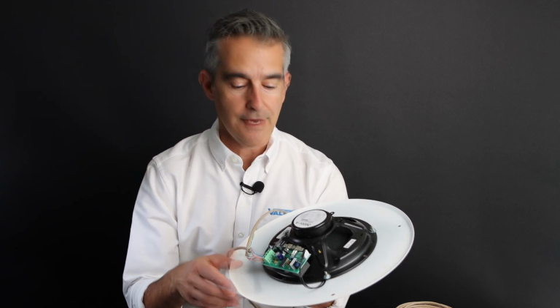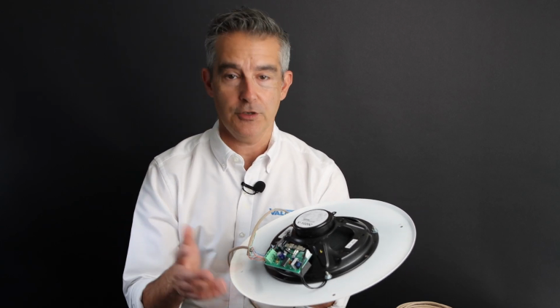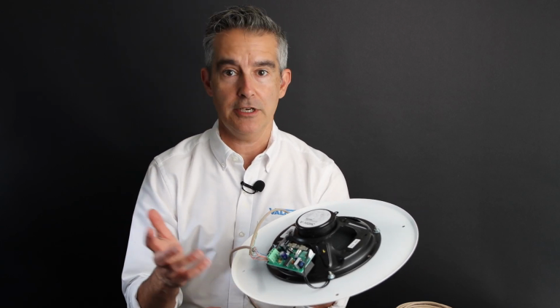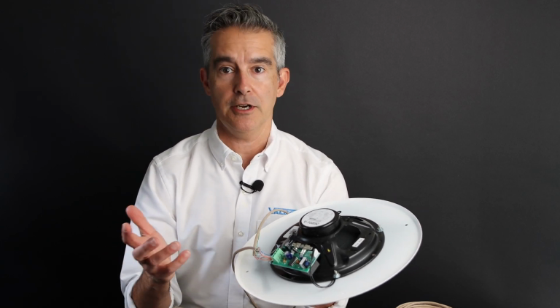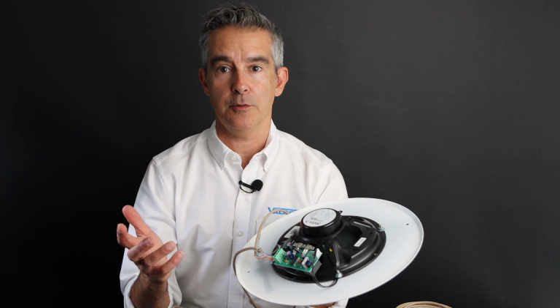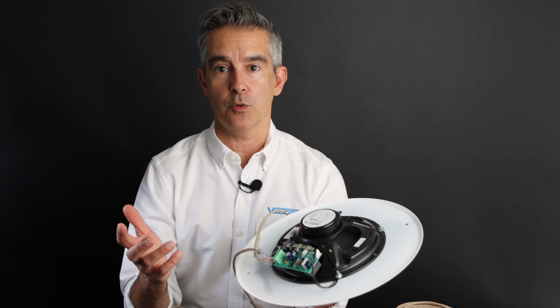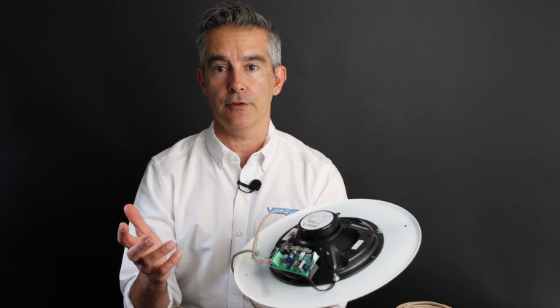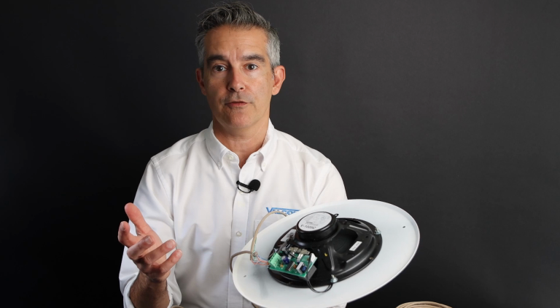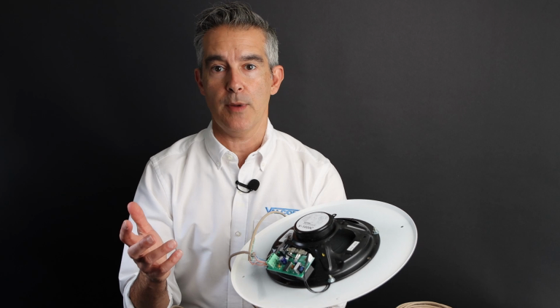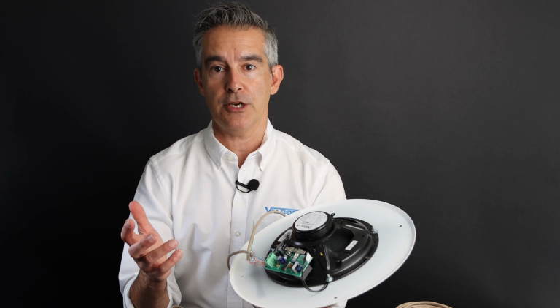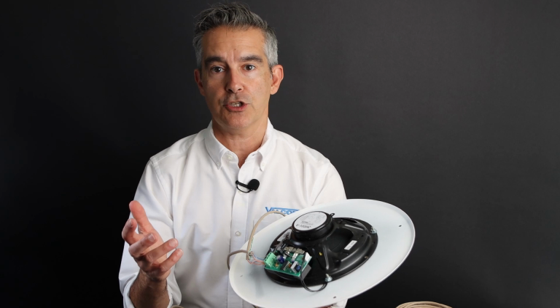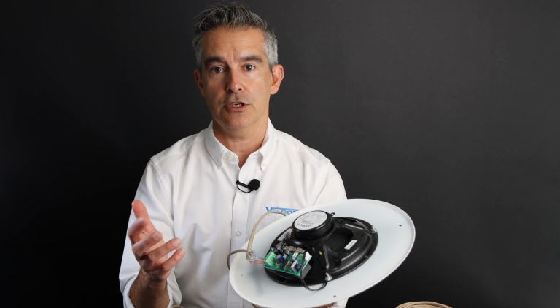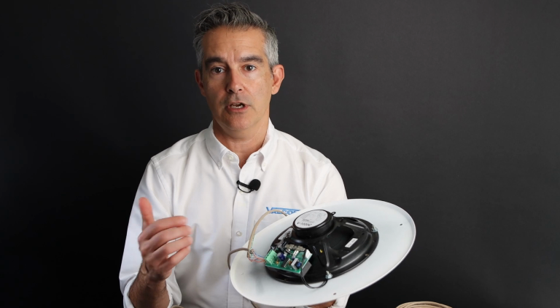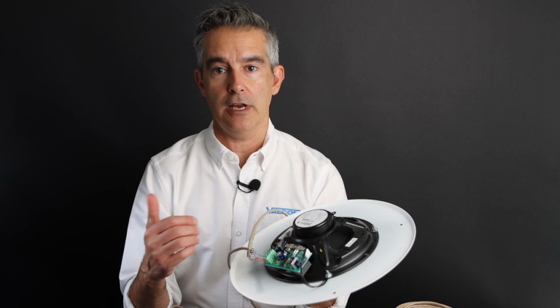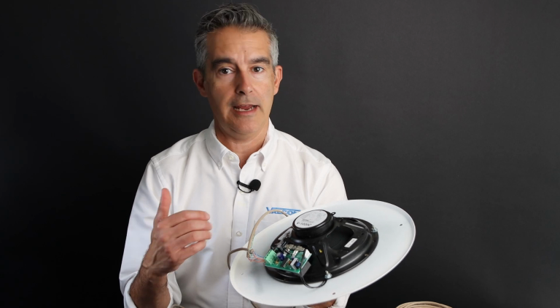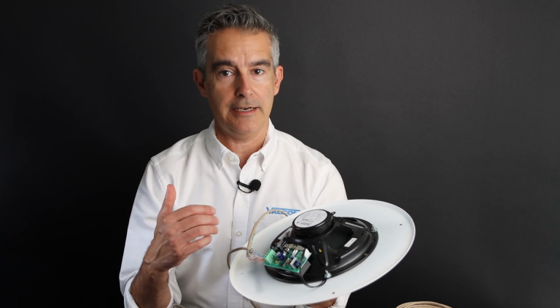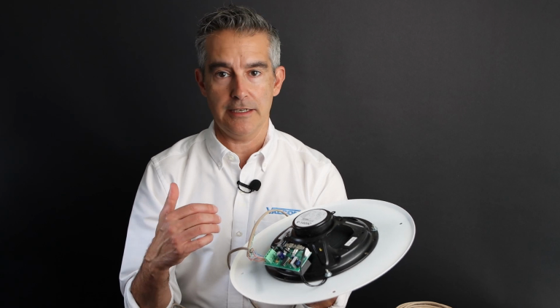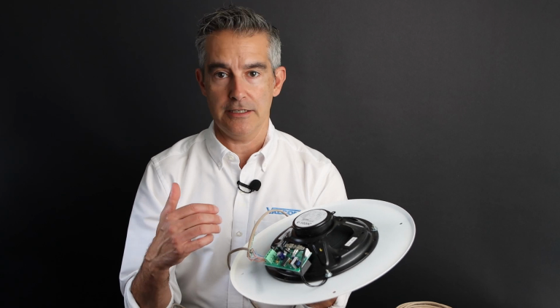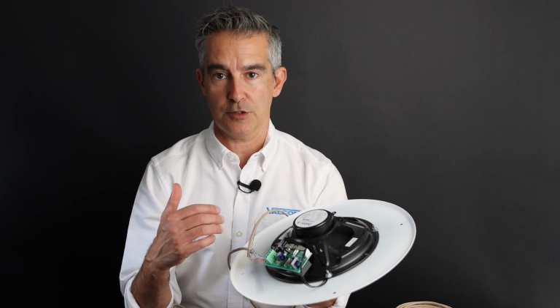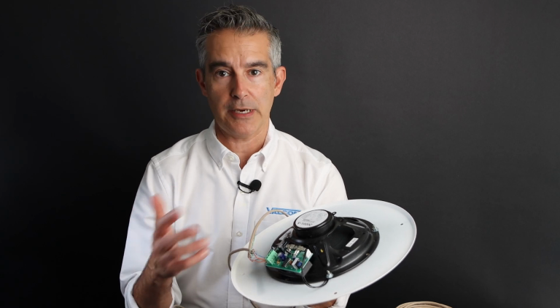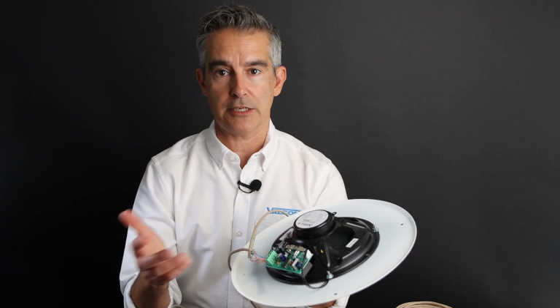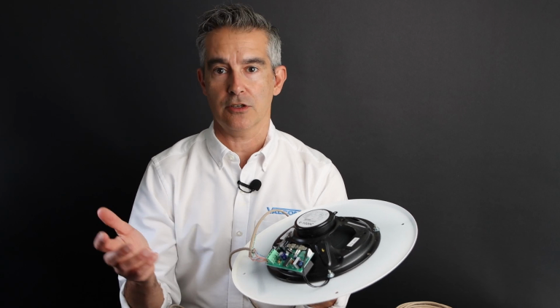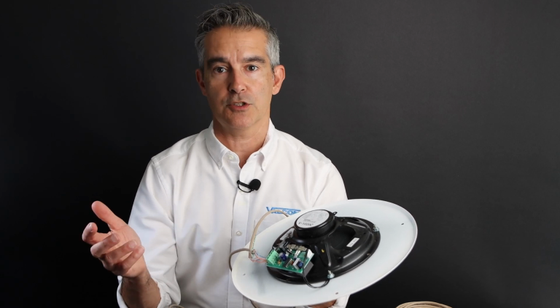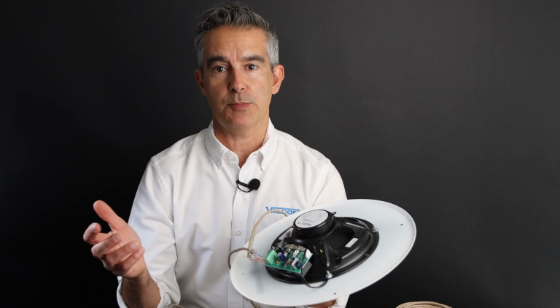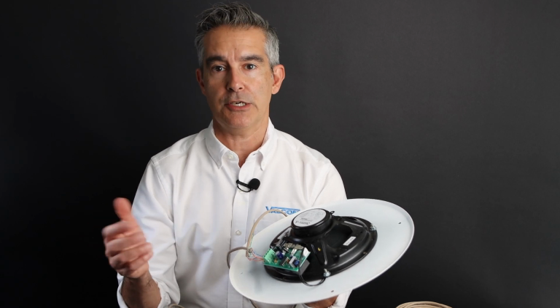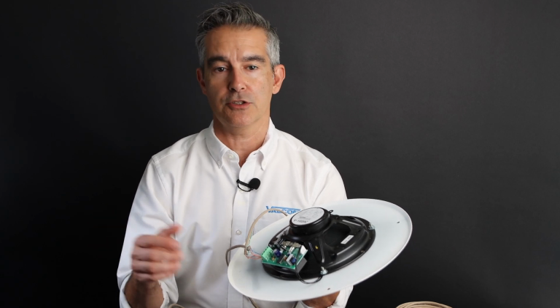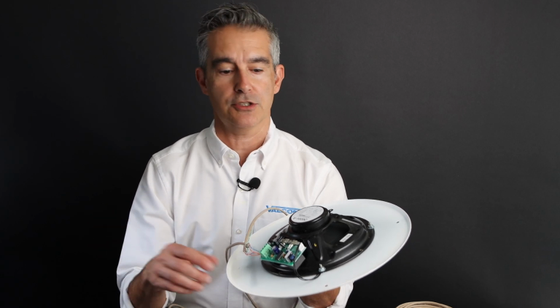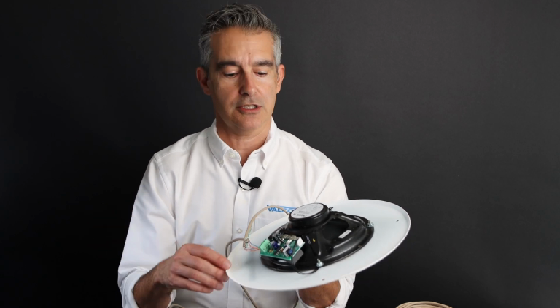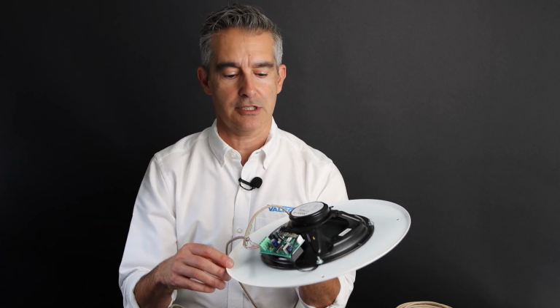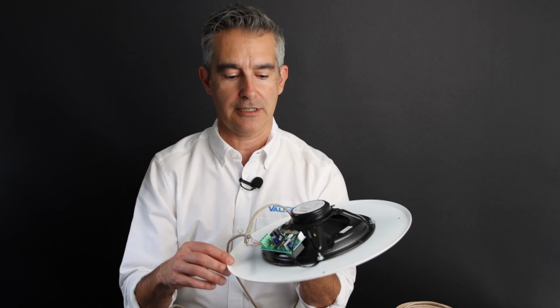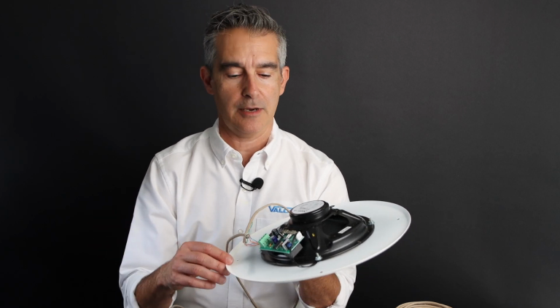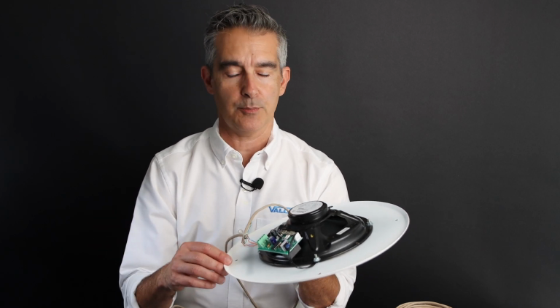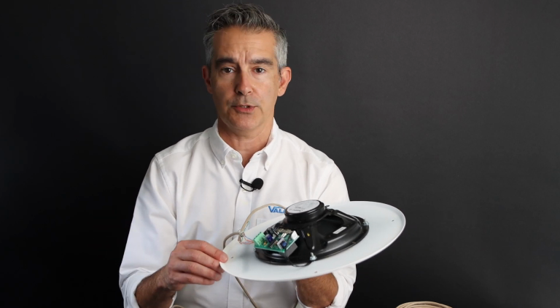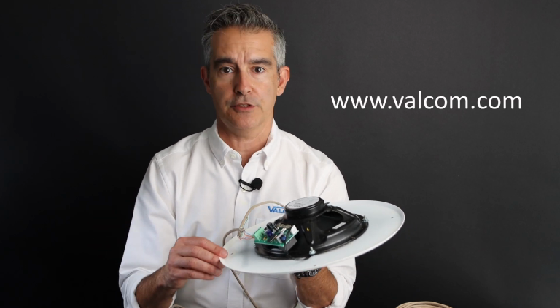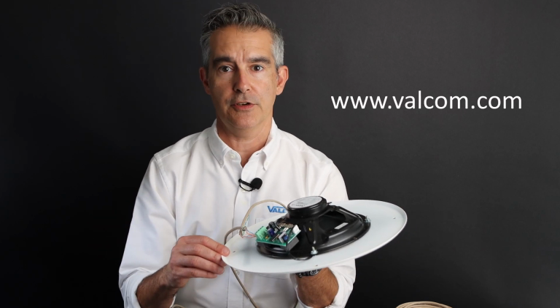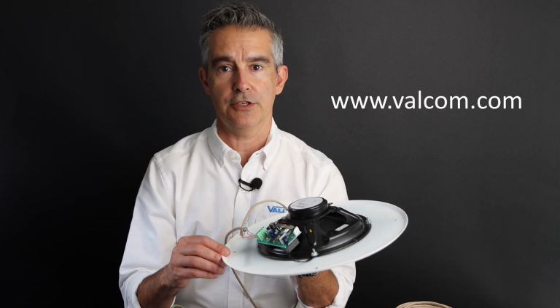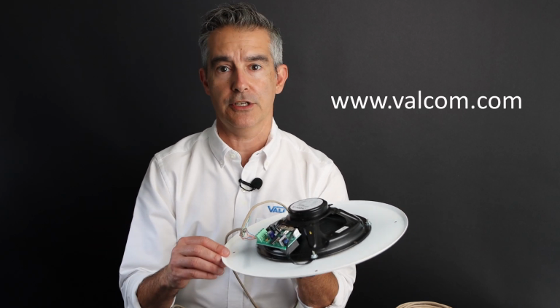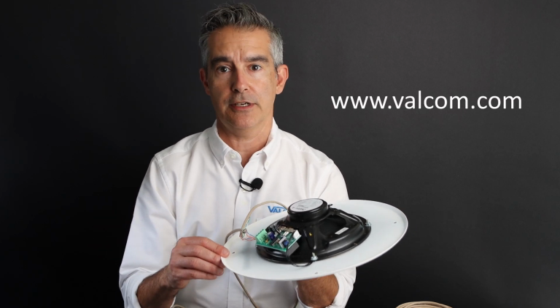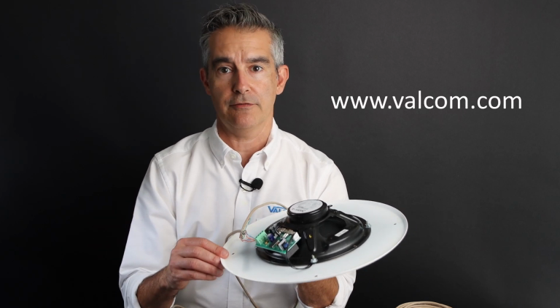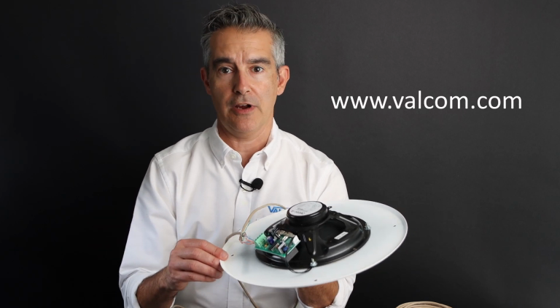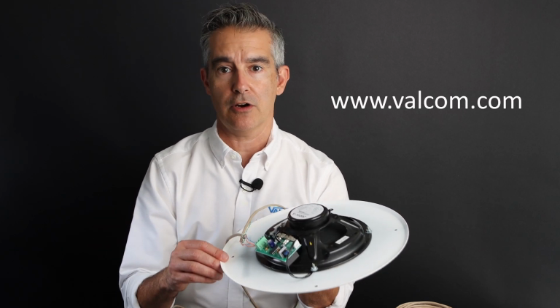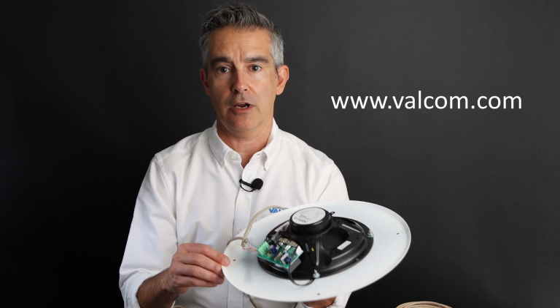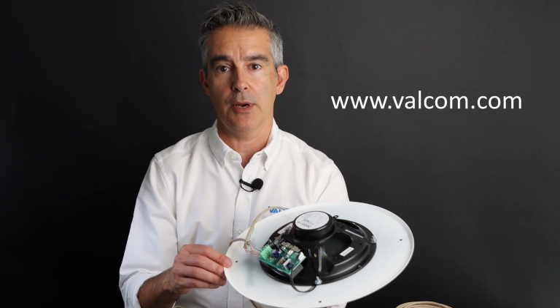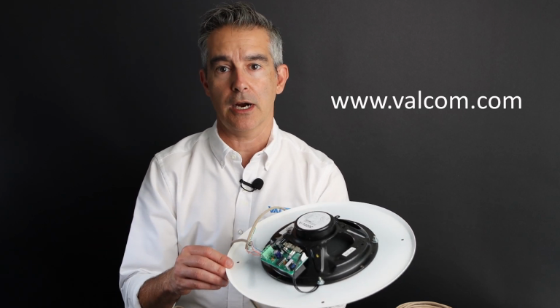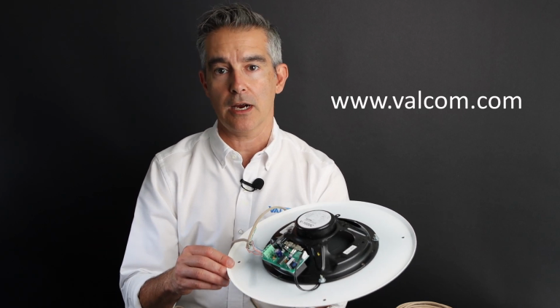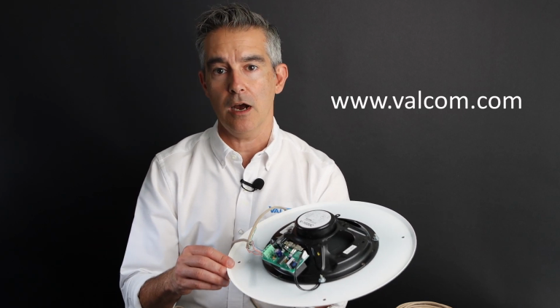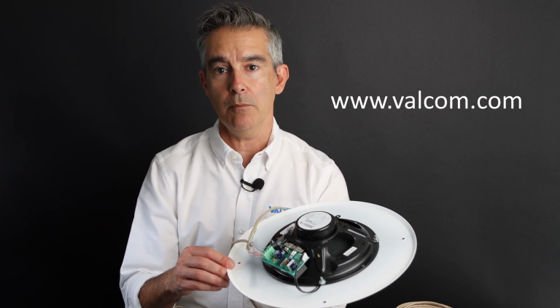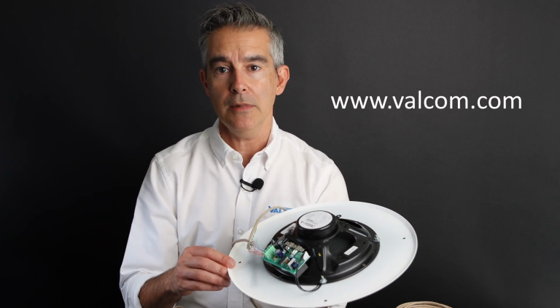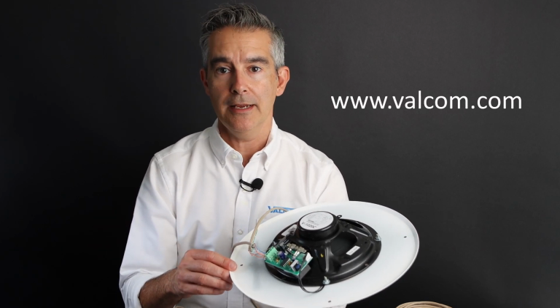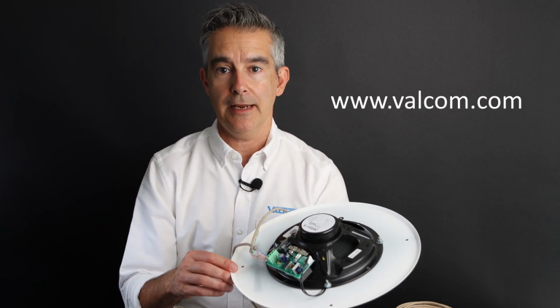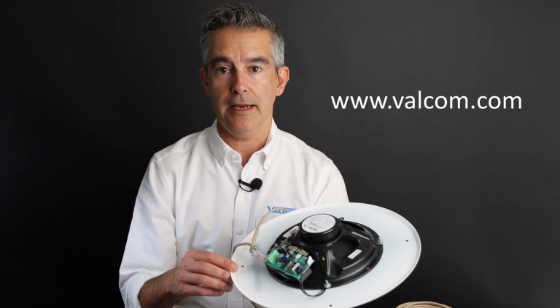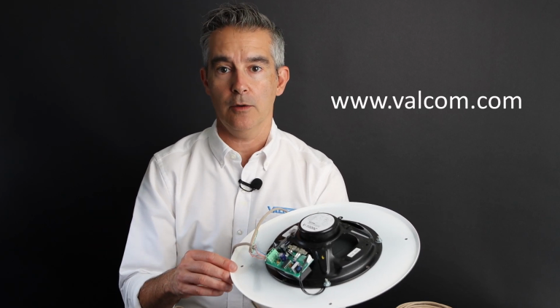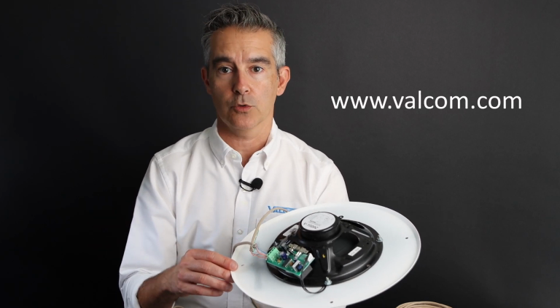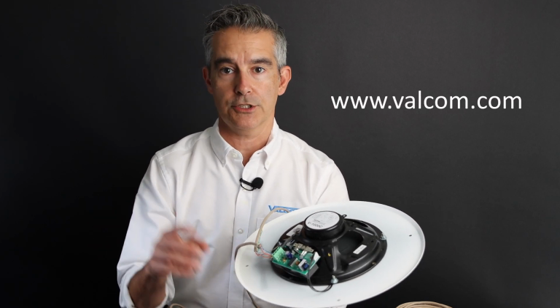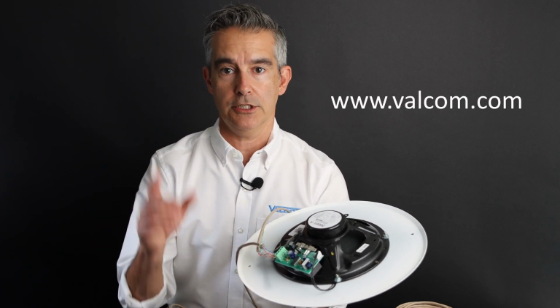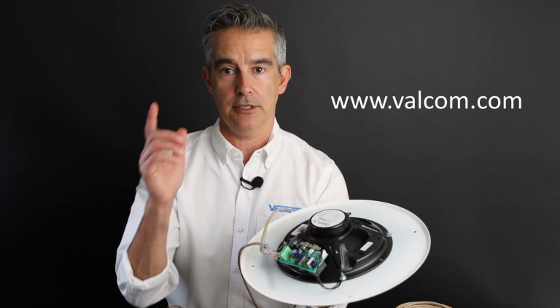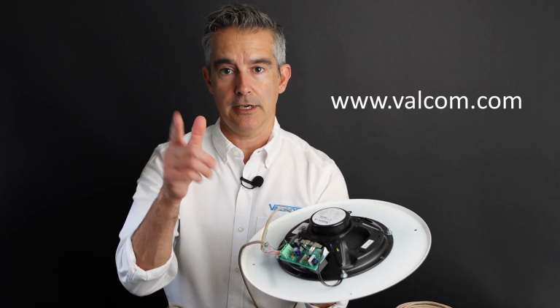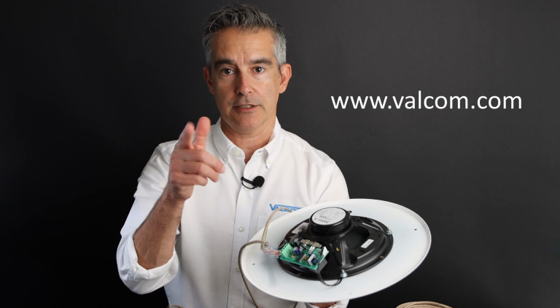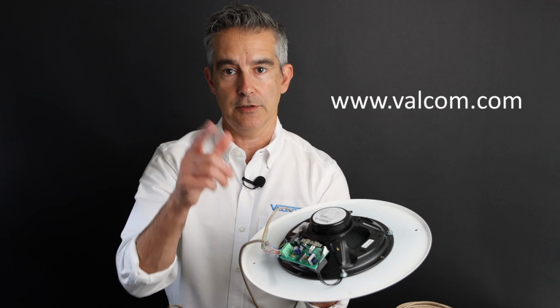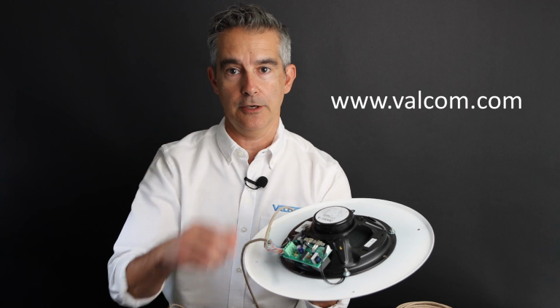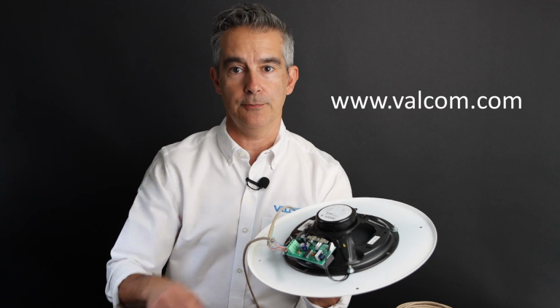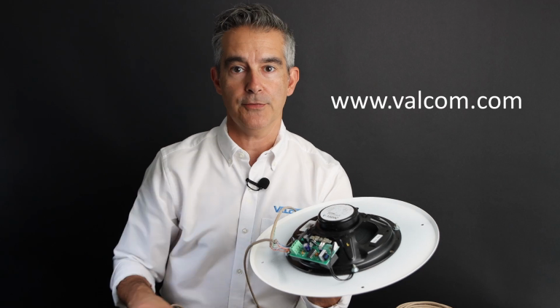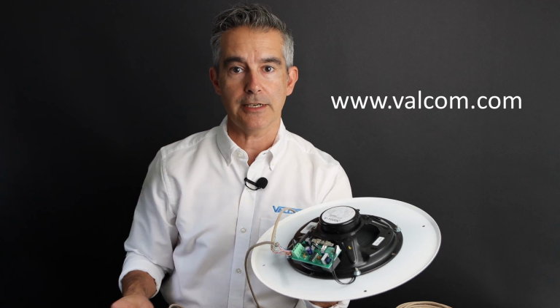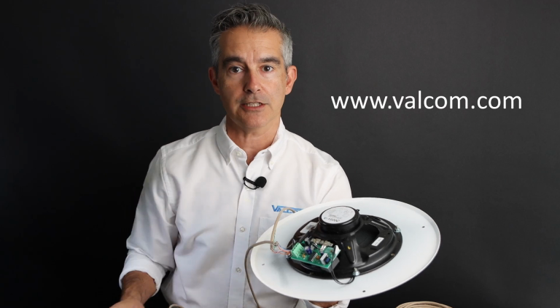If you need any more information or specs on speakers, please visit Valcom.com, and we'll see you in the next video. Thanks!